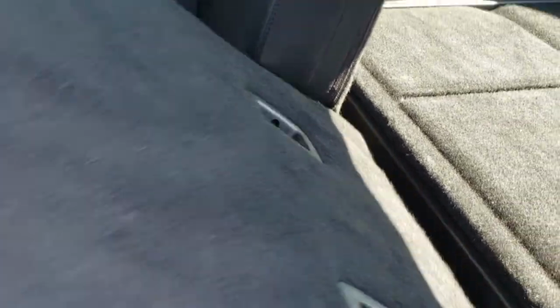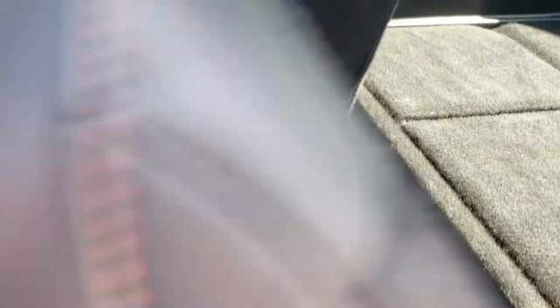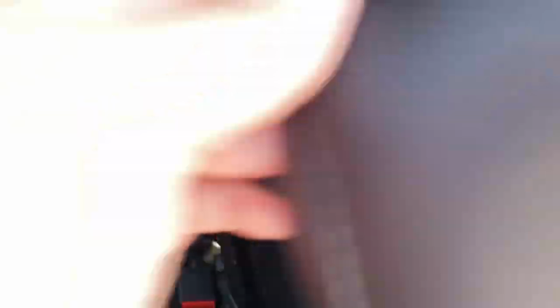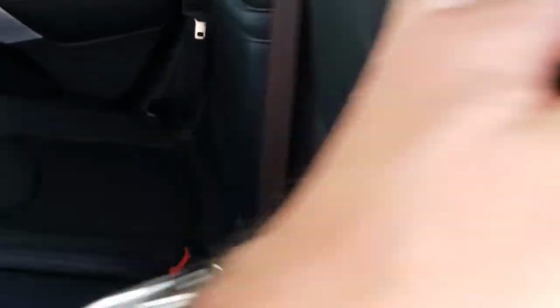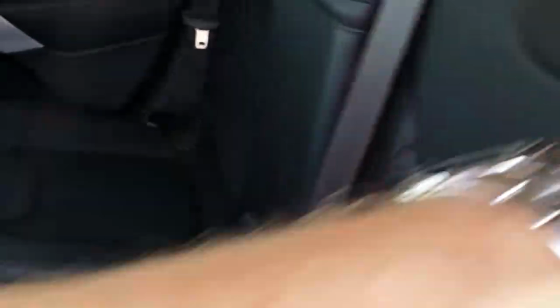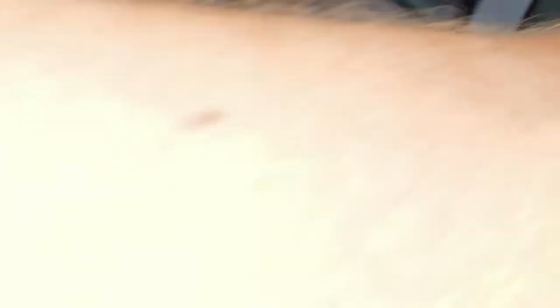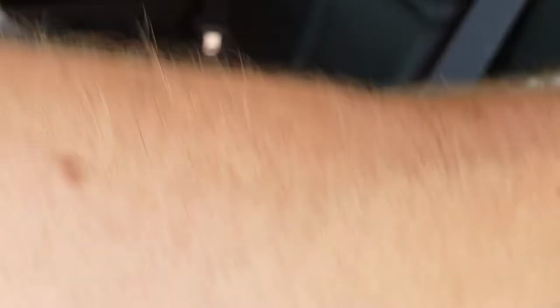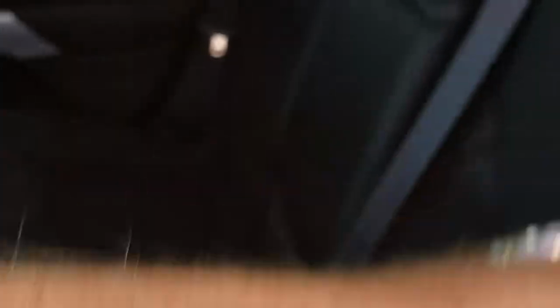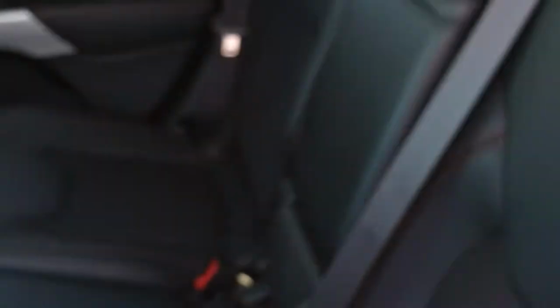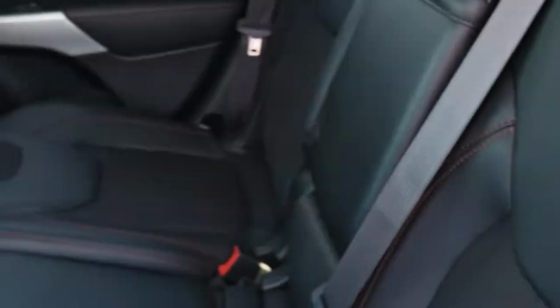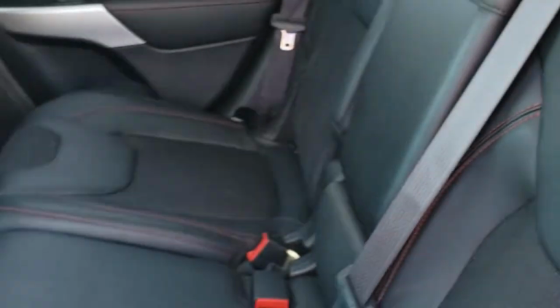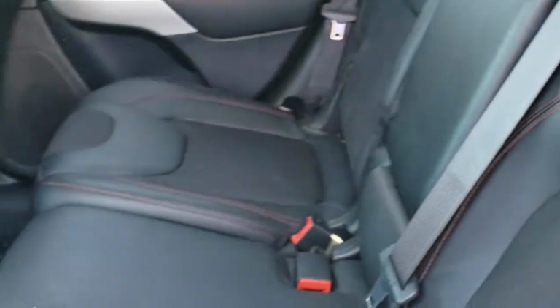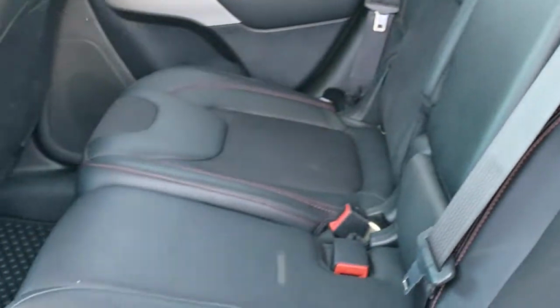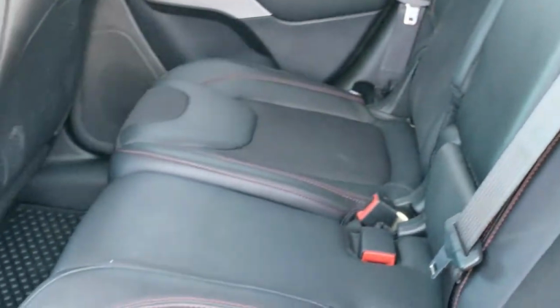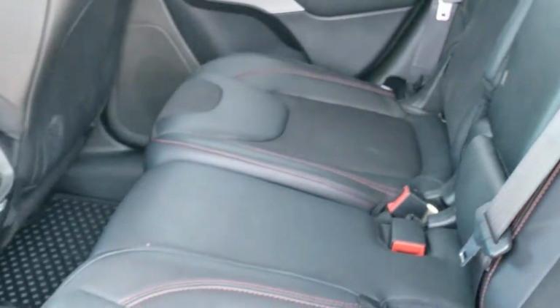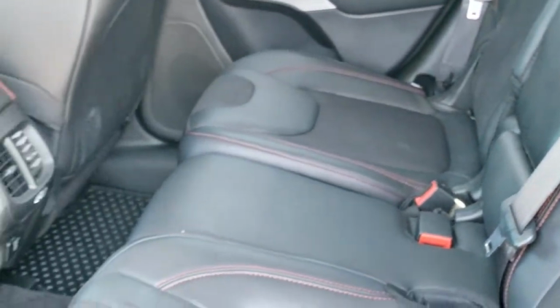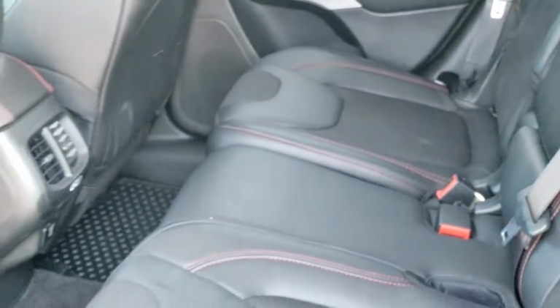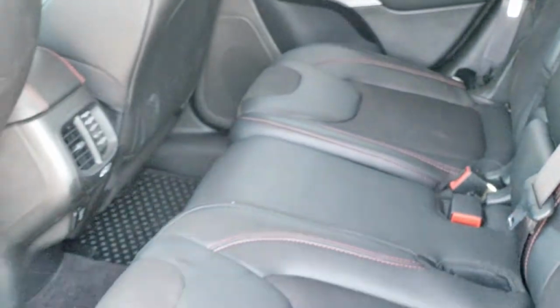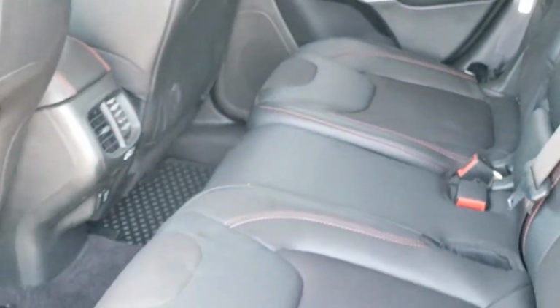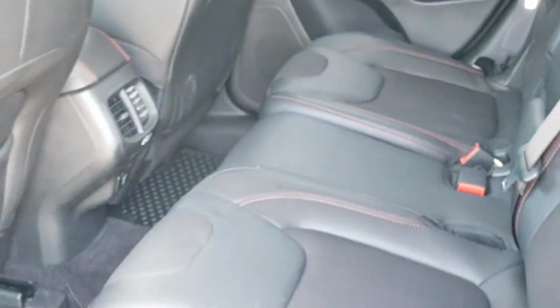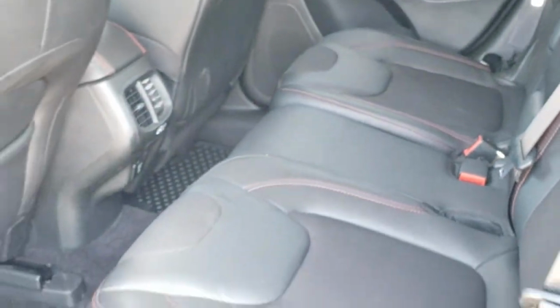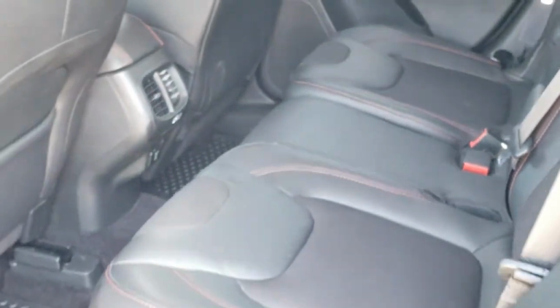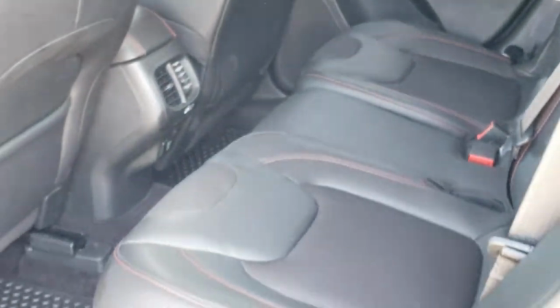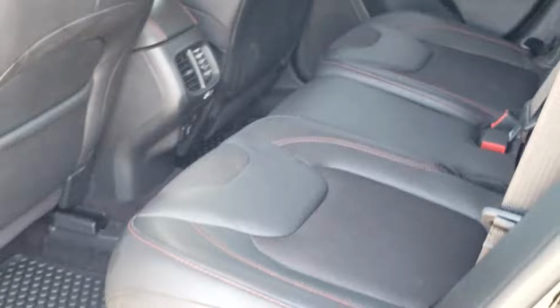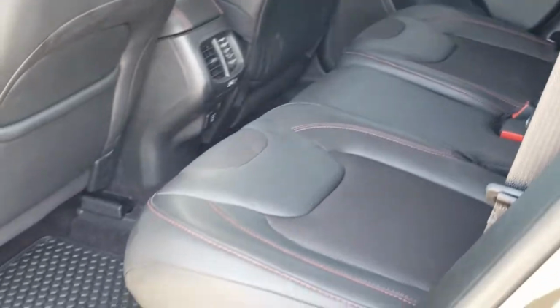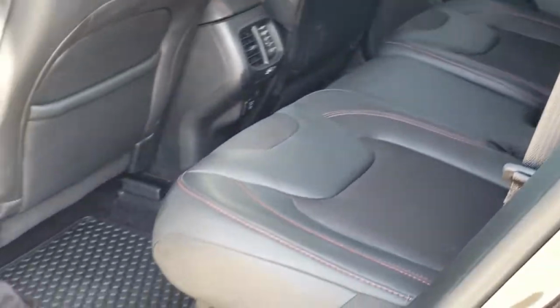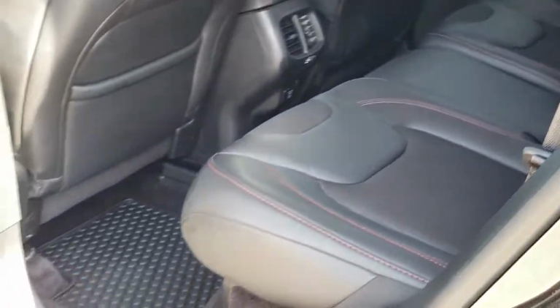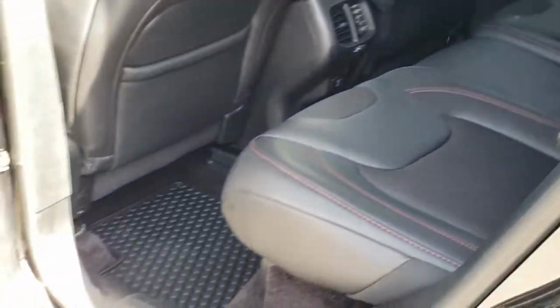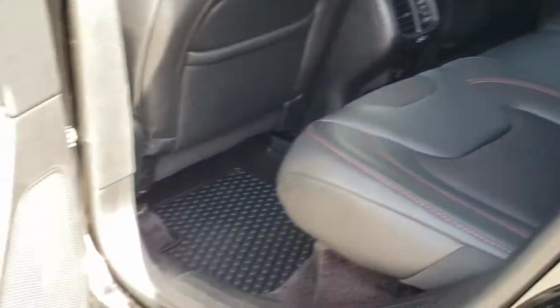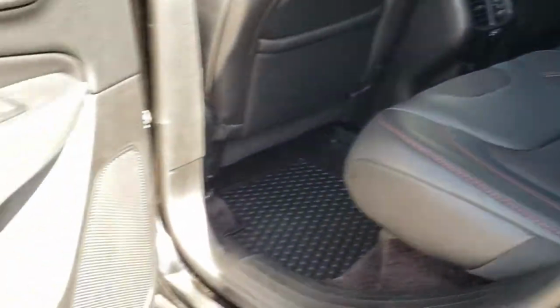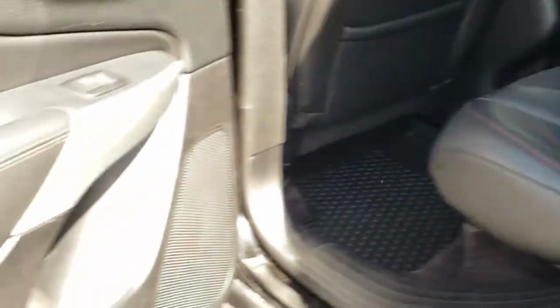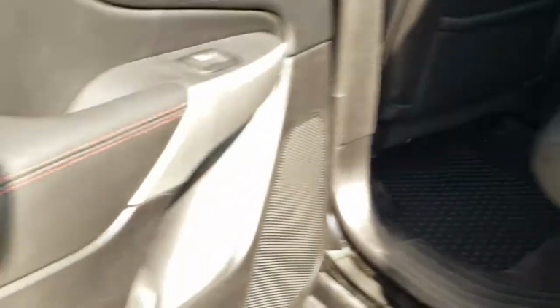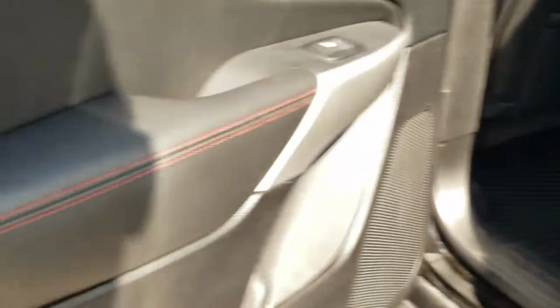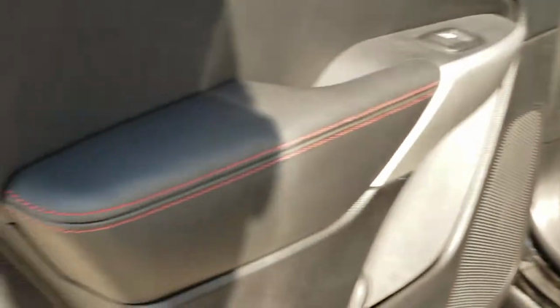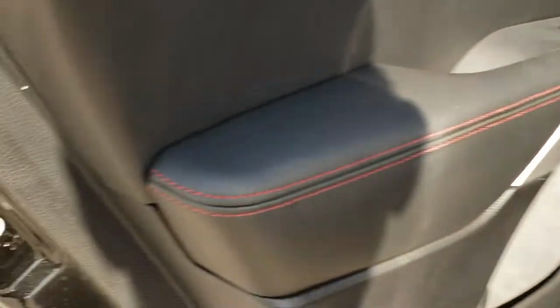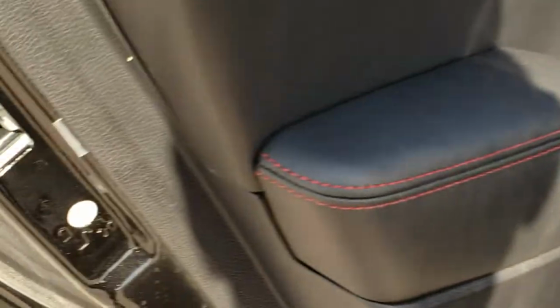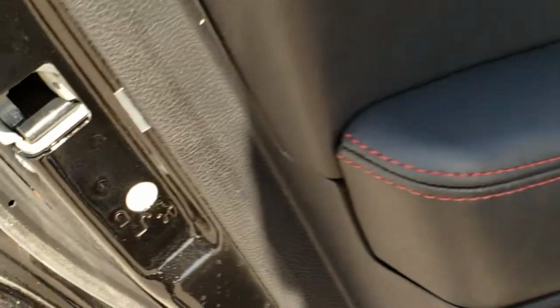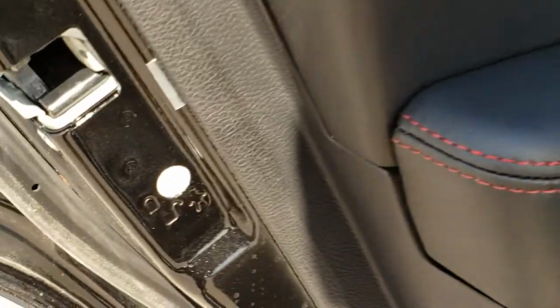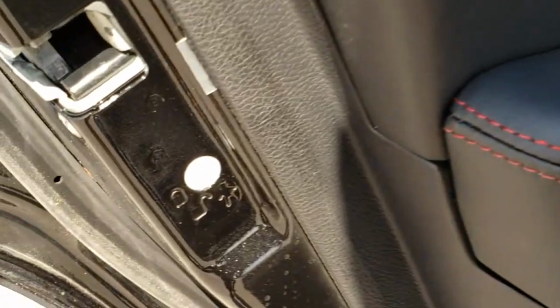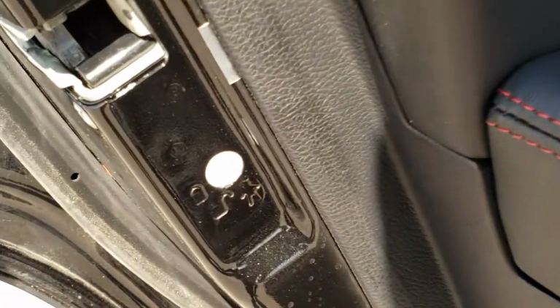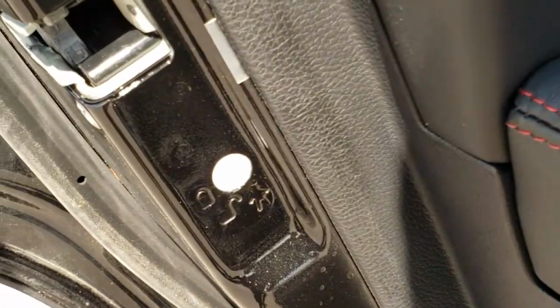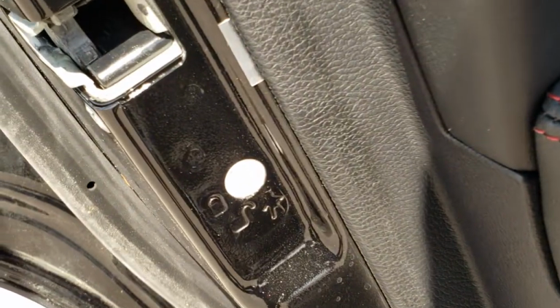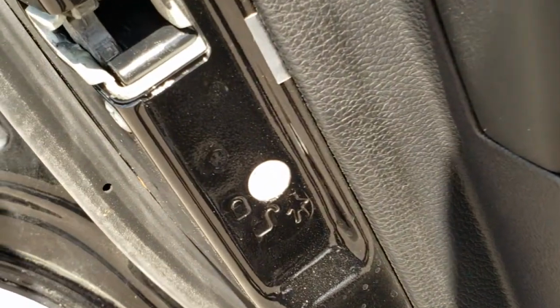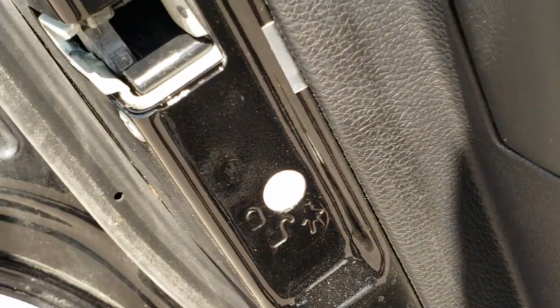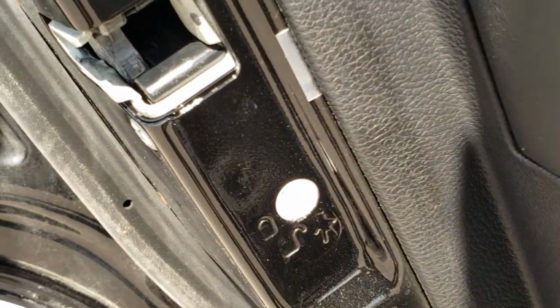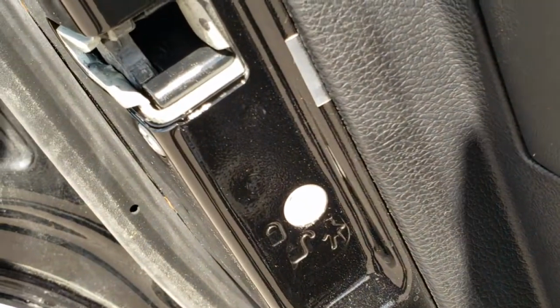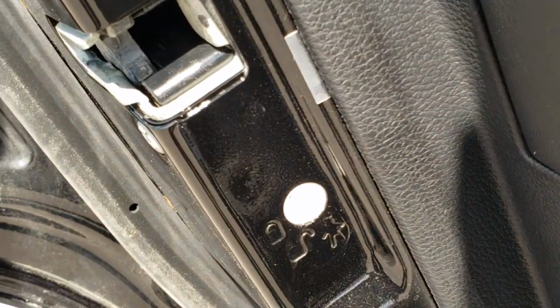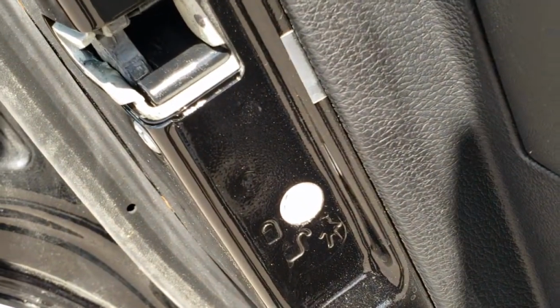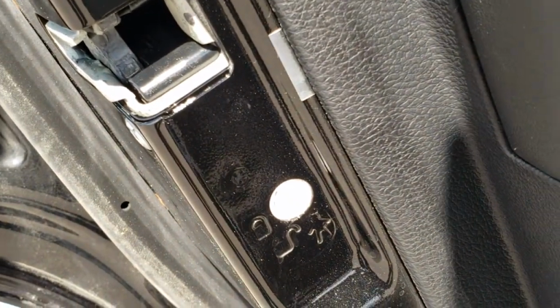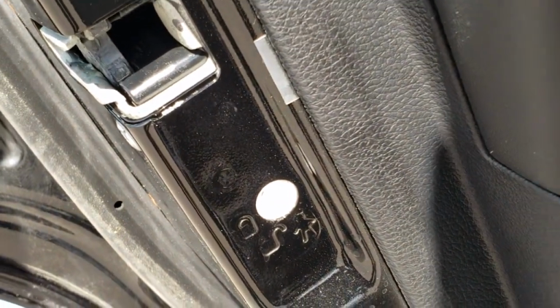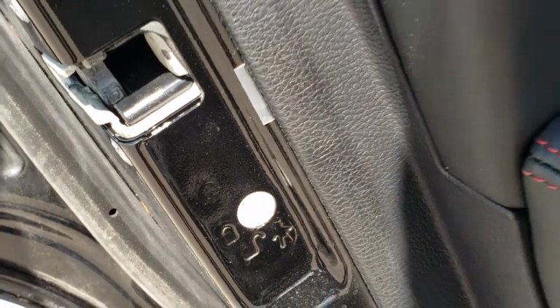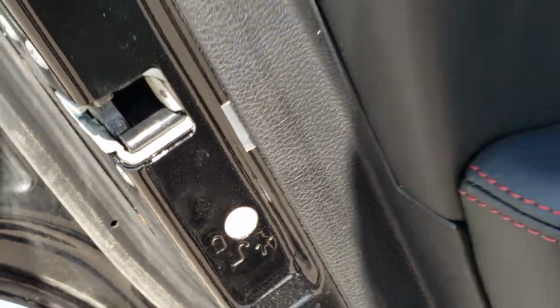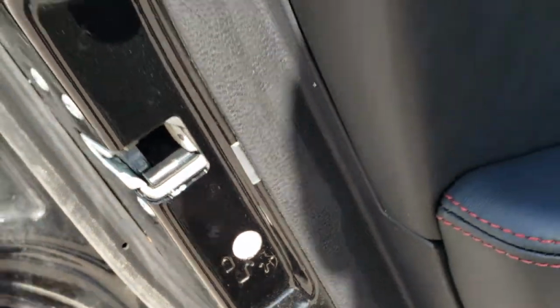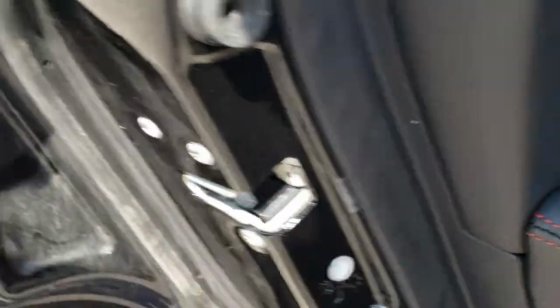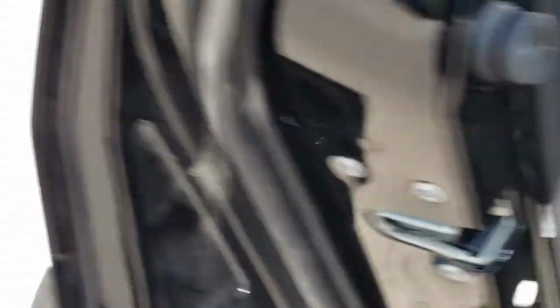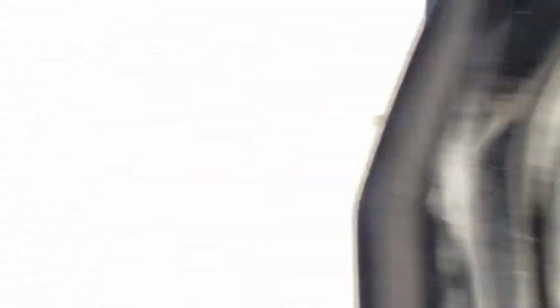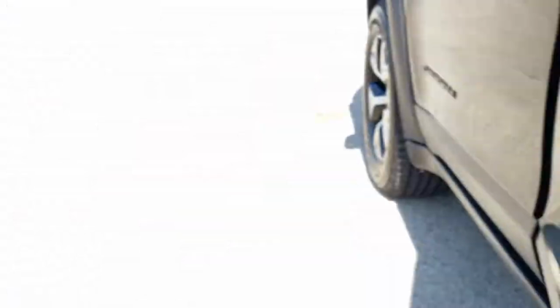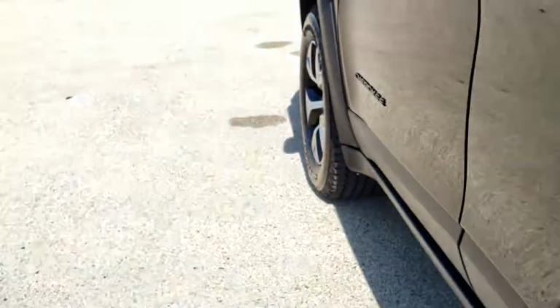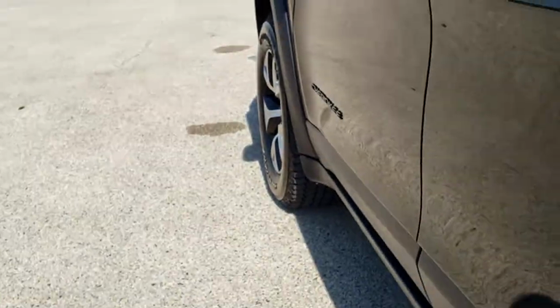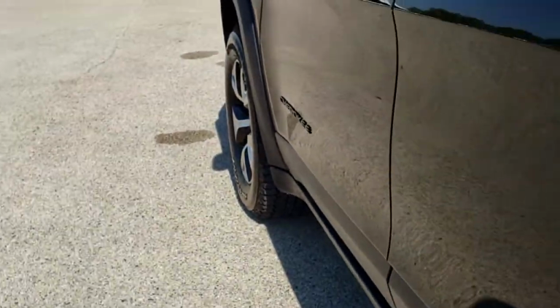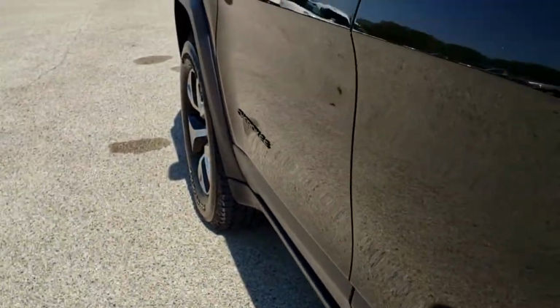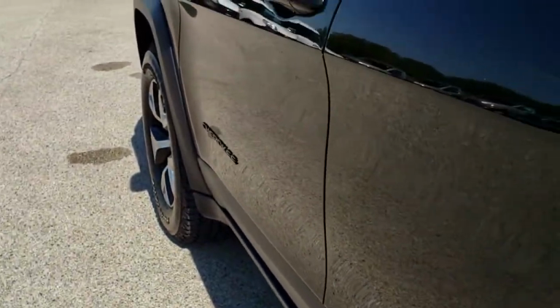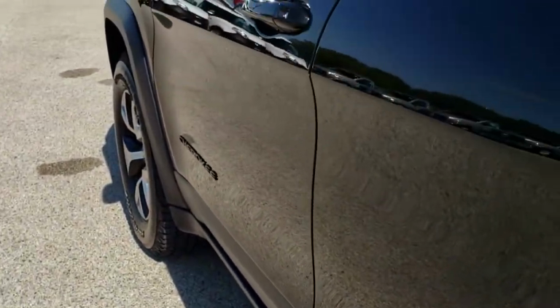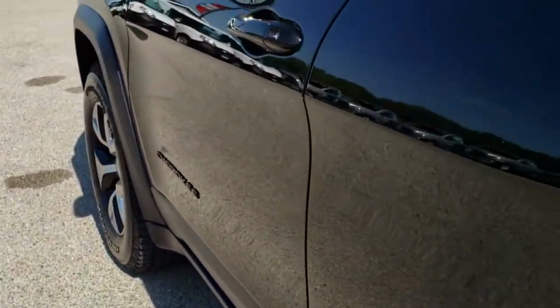These seats do fold down really nice and flat for extra storage. You also get child safety locks on the back doors.